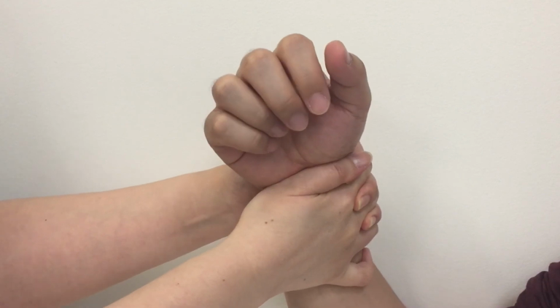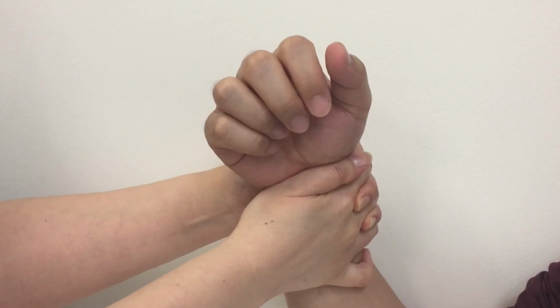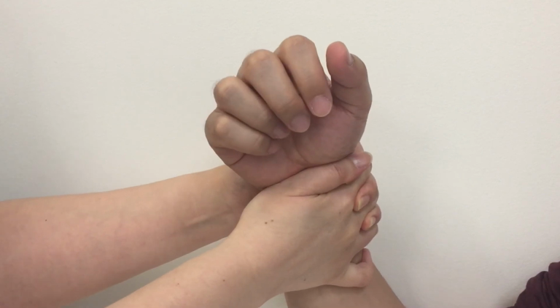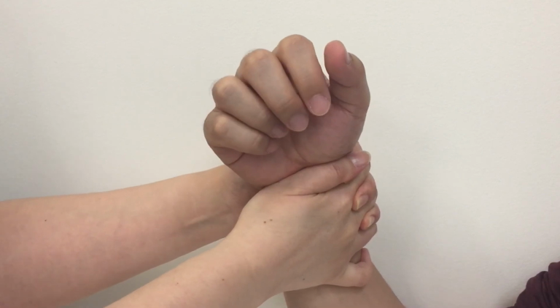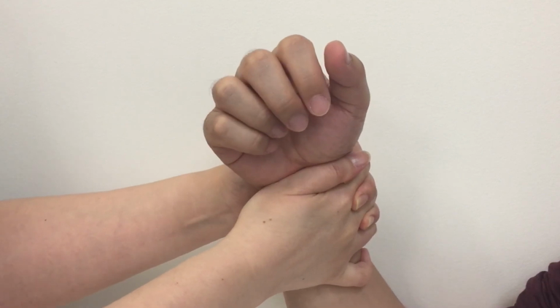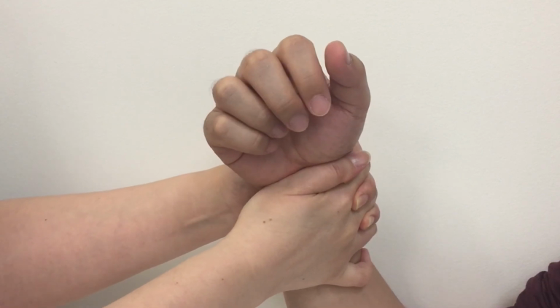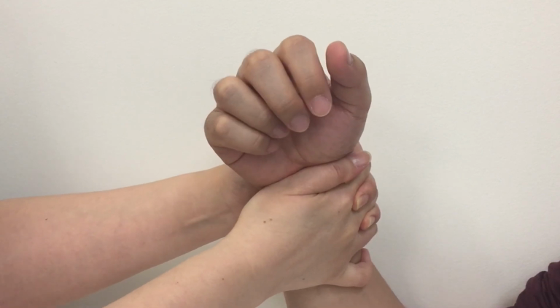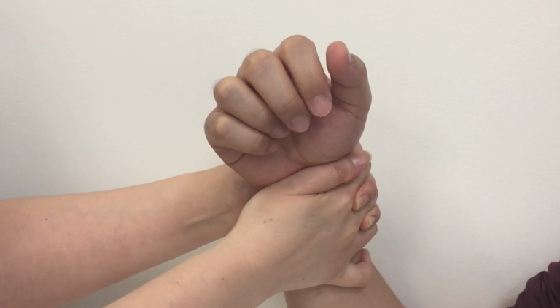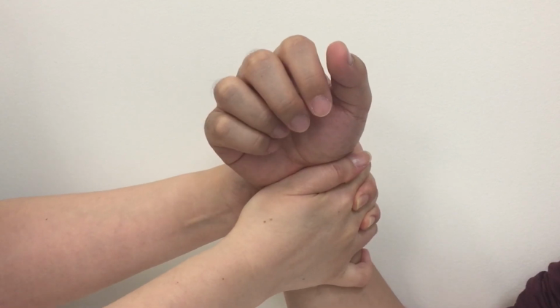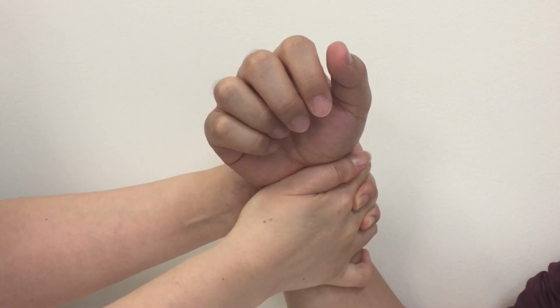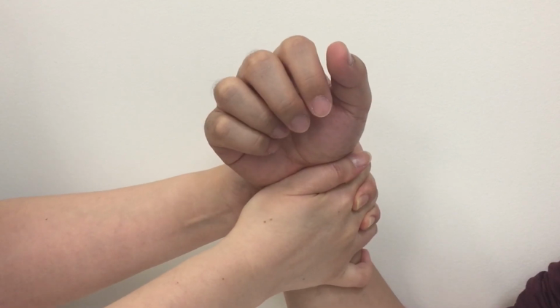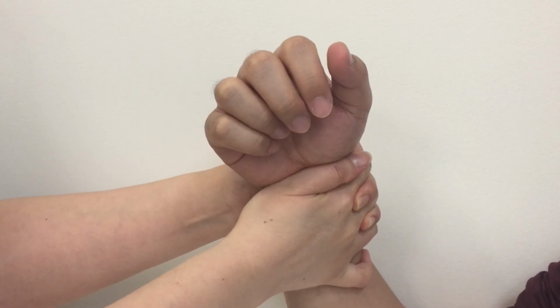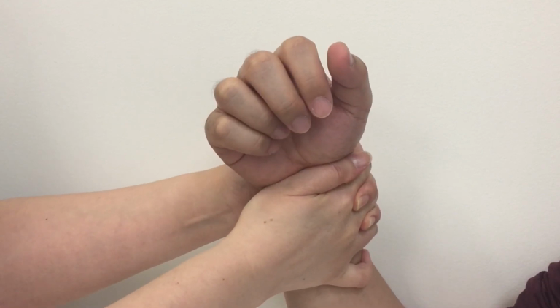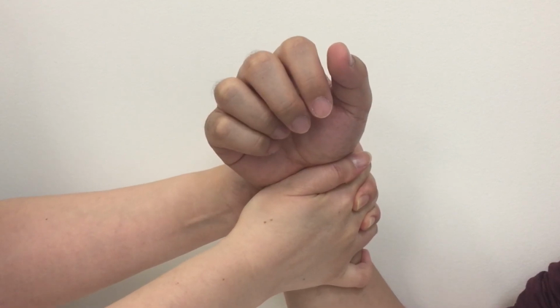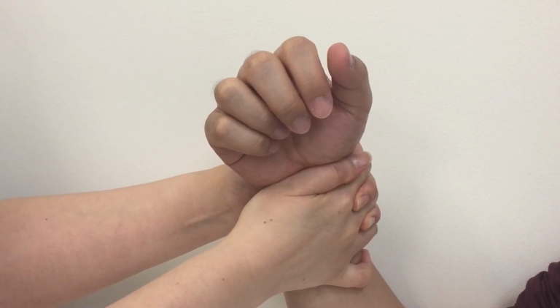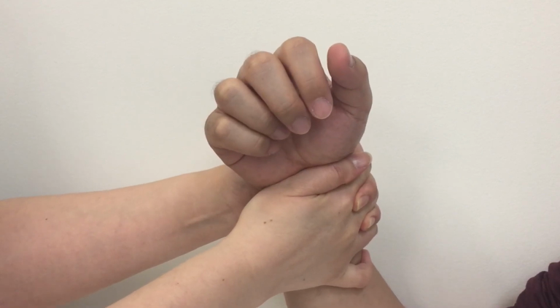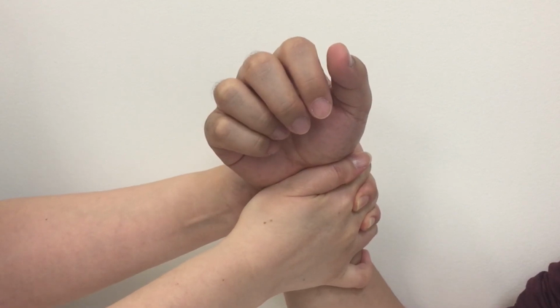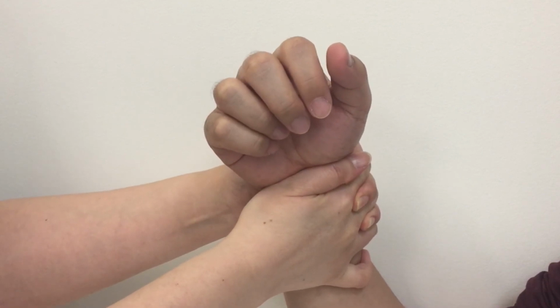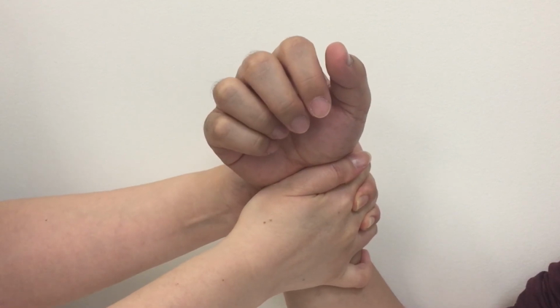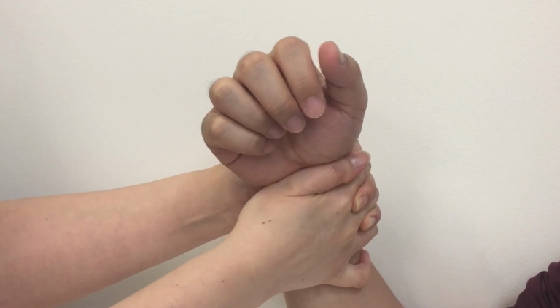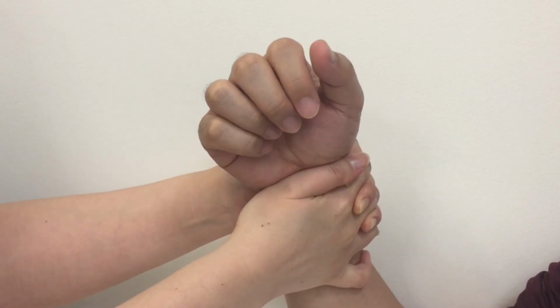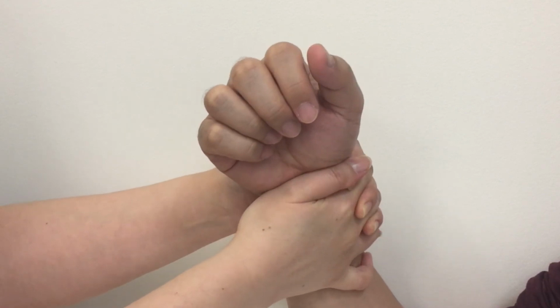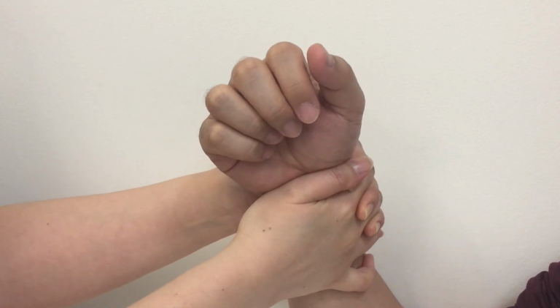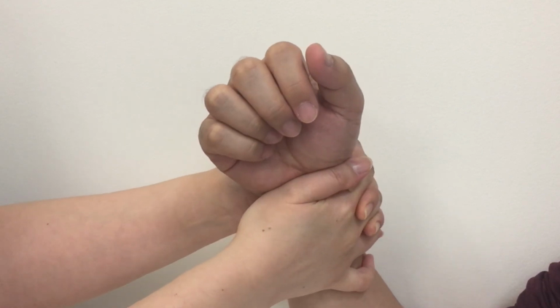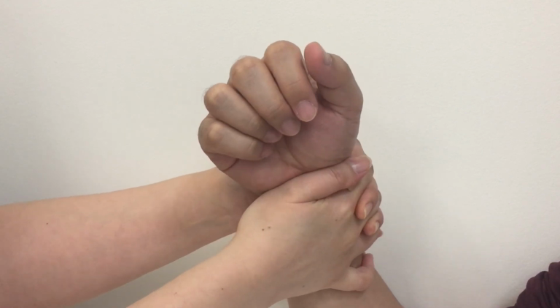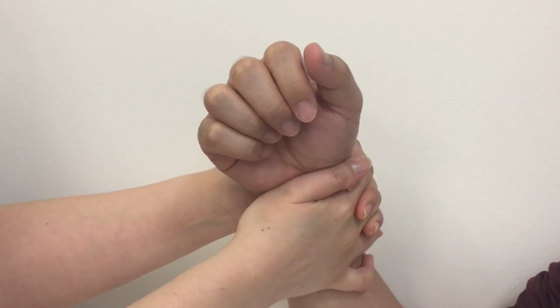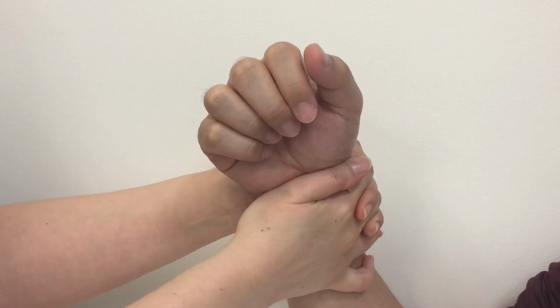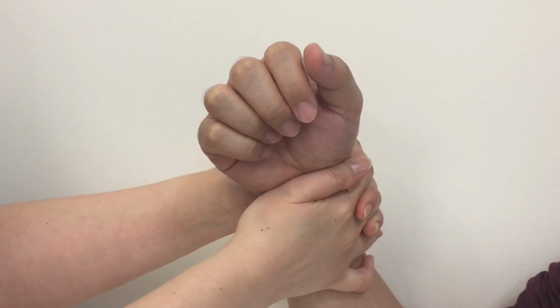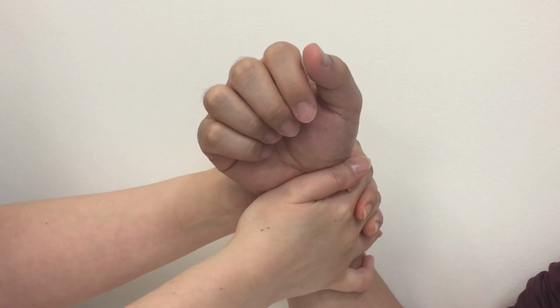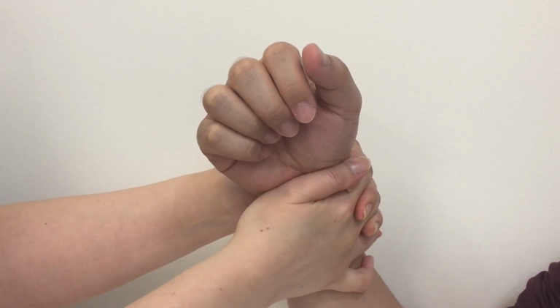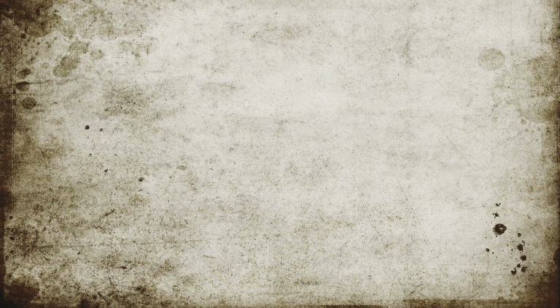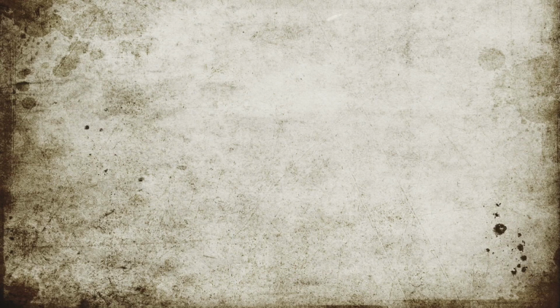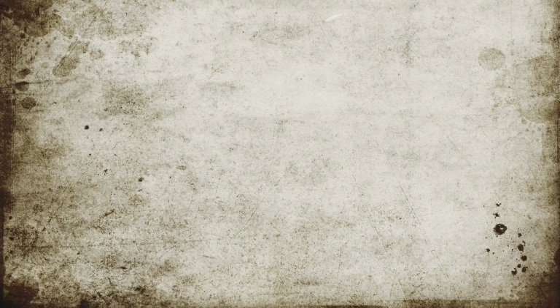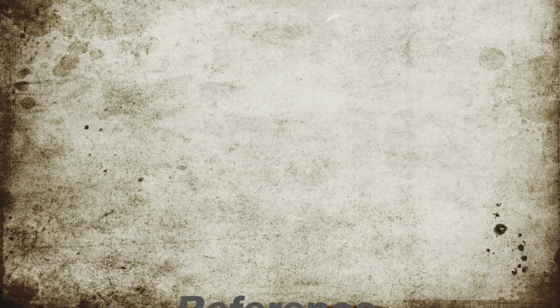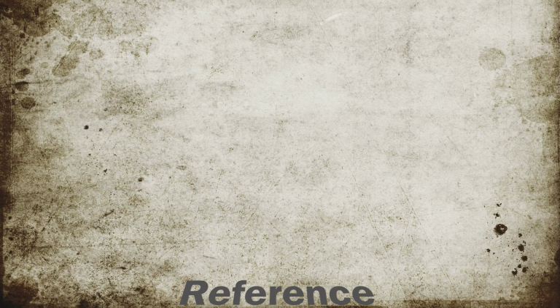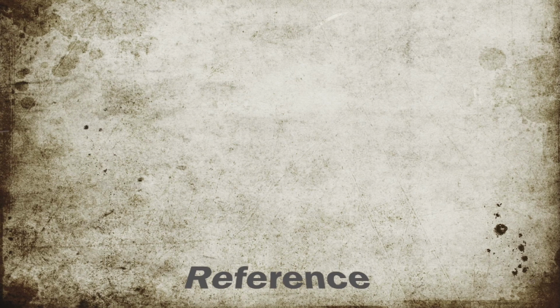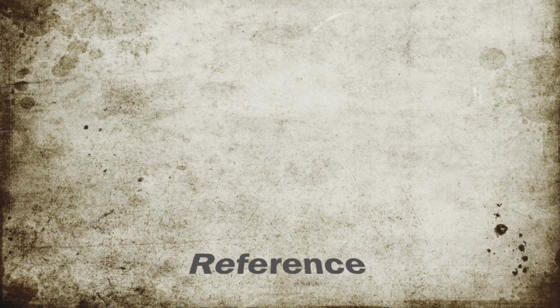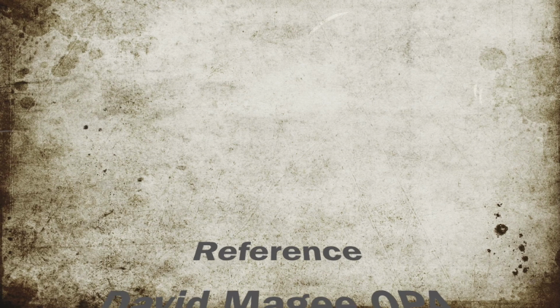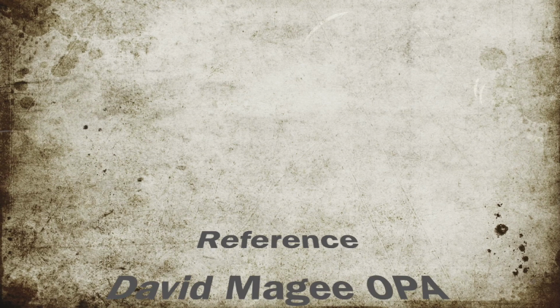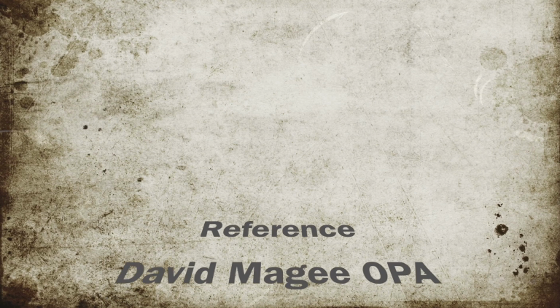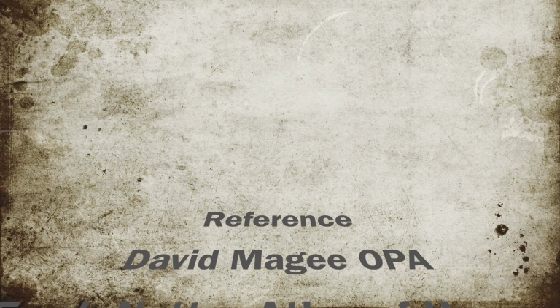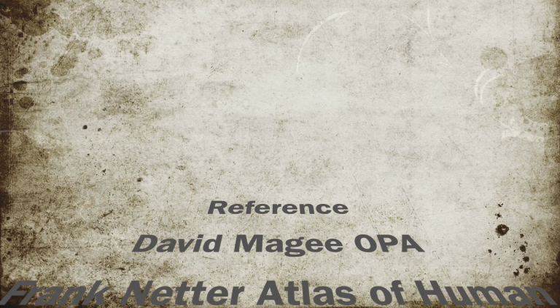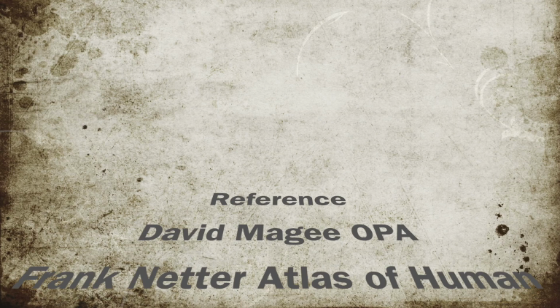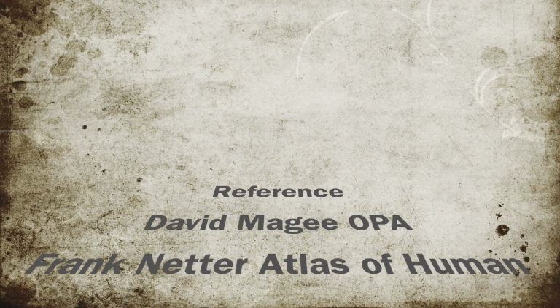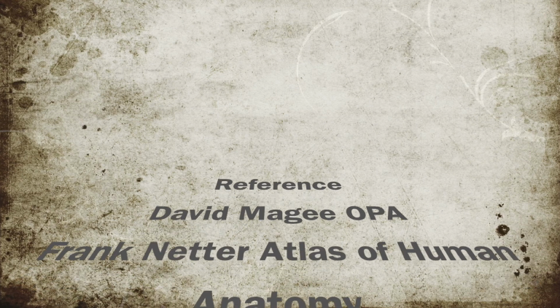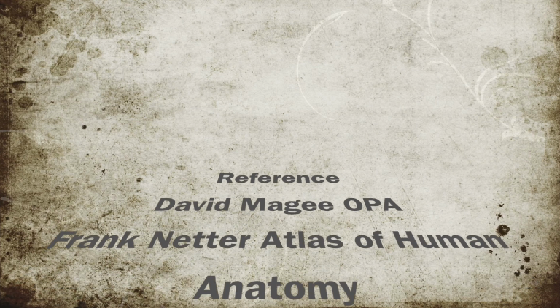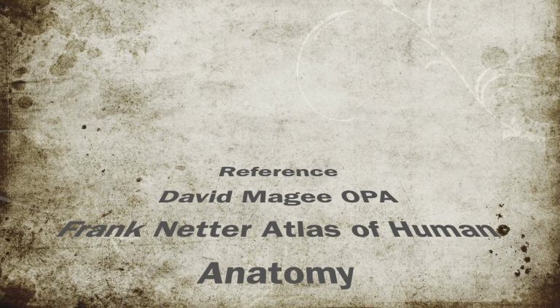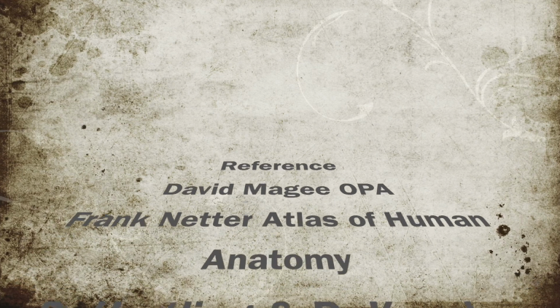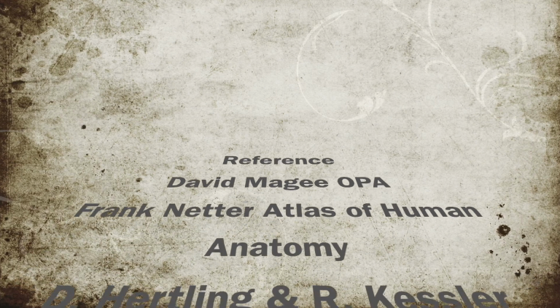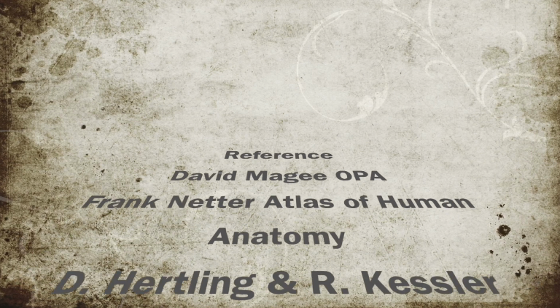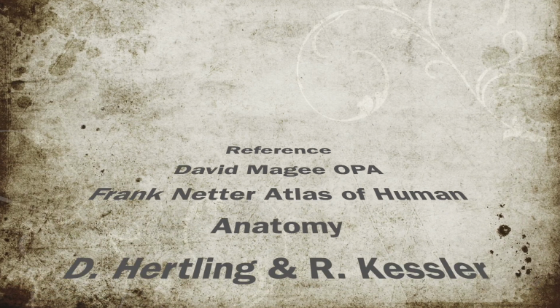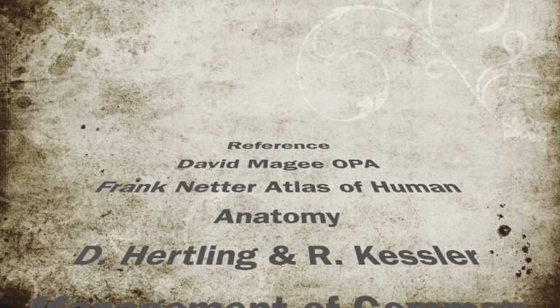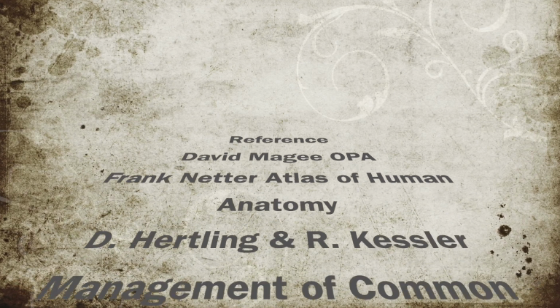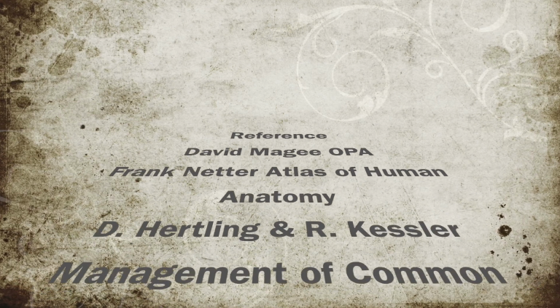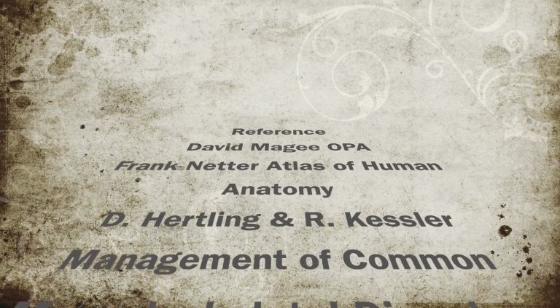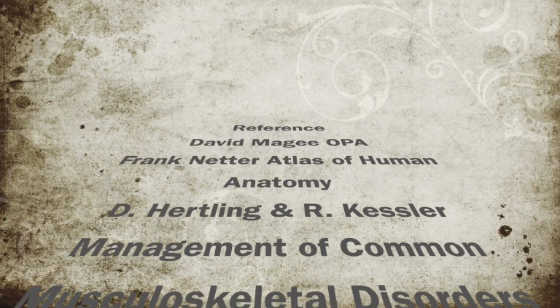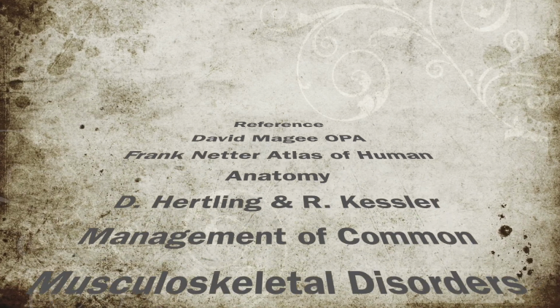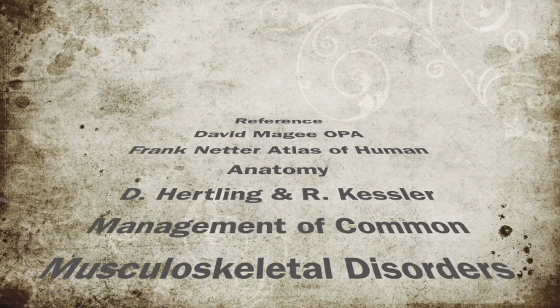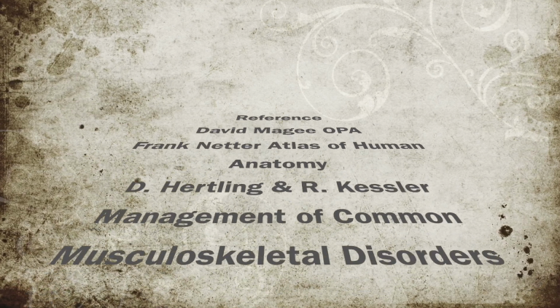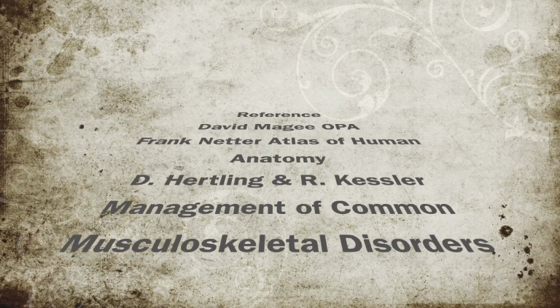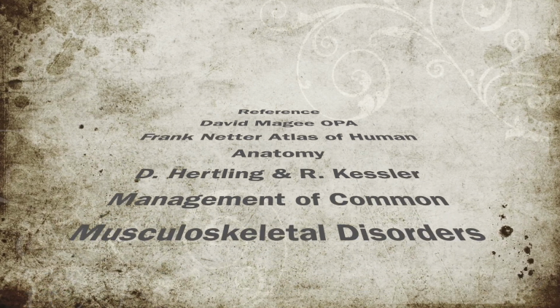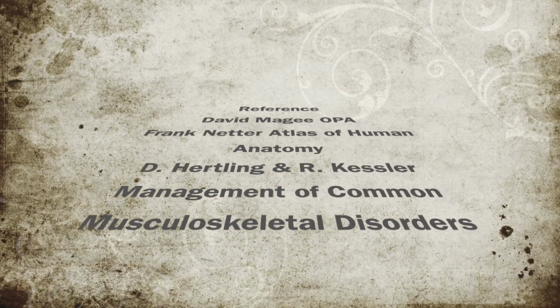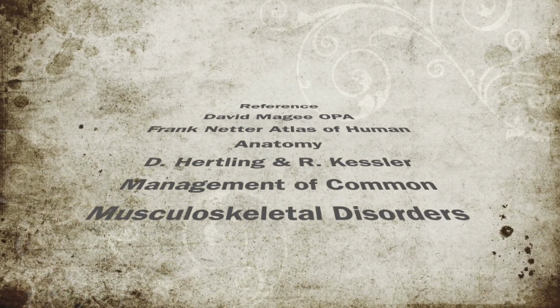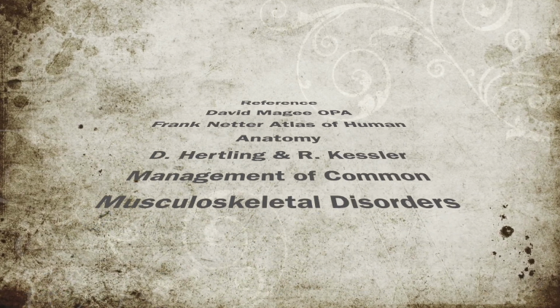Precise palpation is needed to perform the technique effectively. This is all. Thank you for watching.